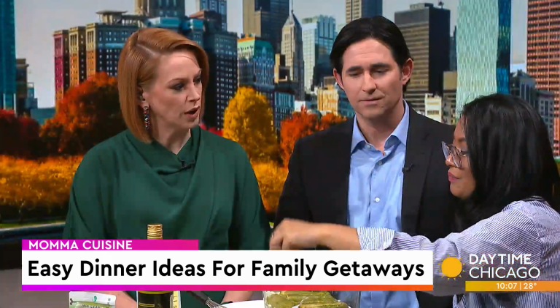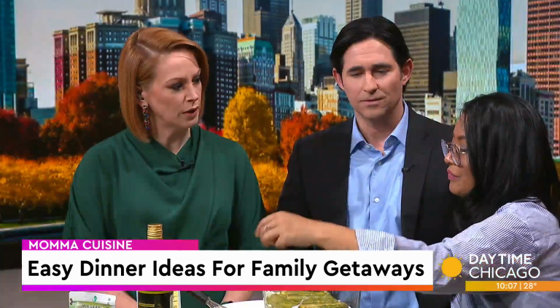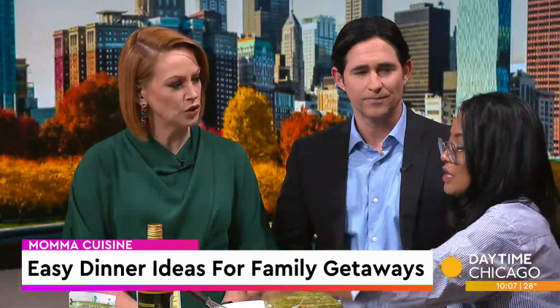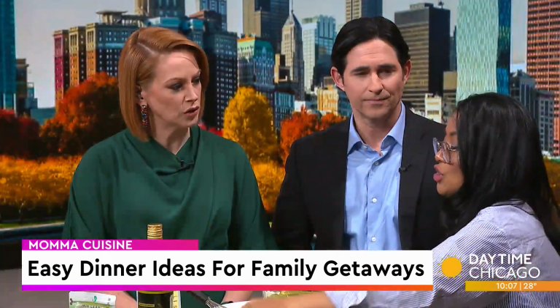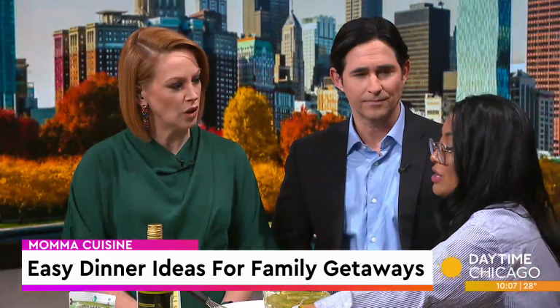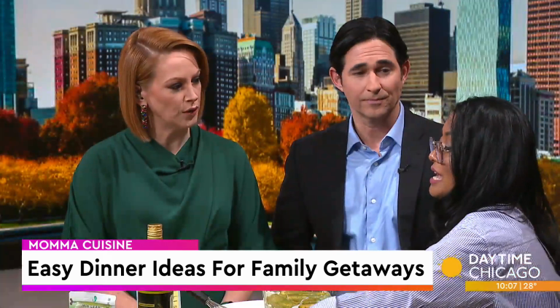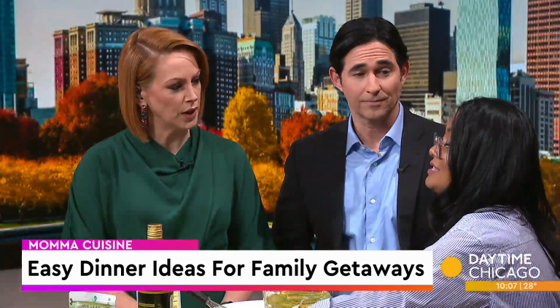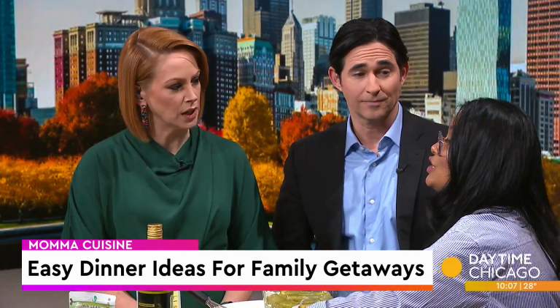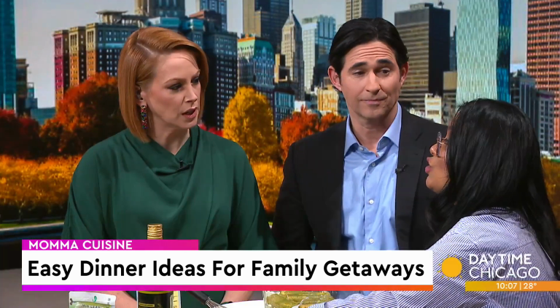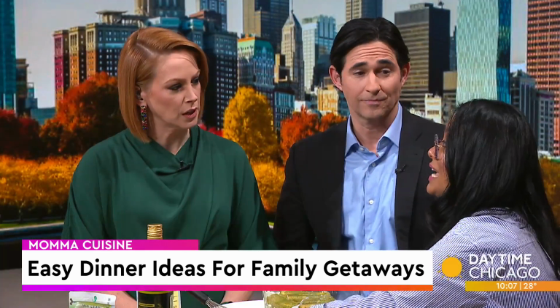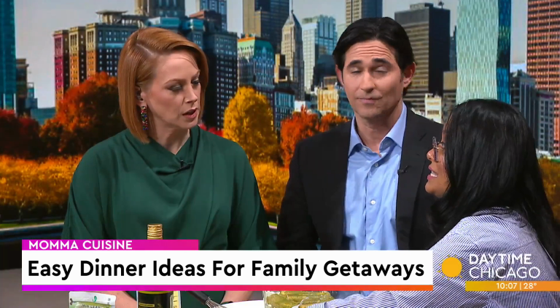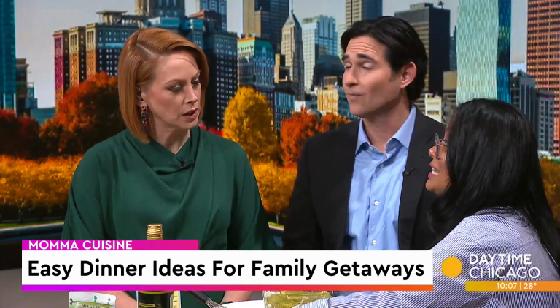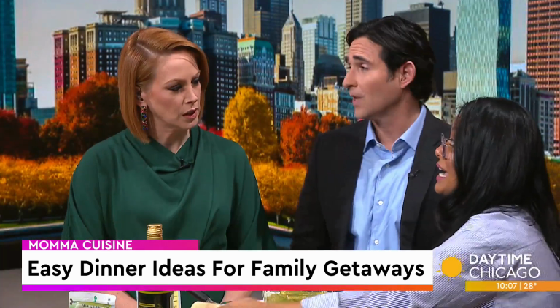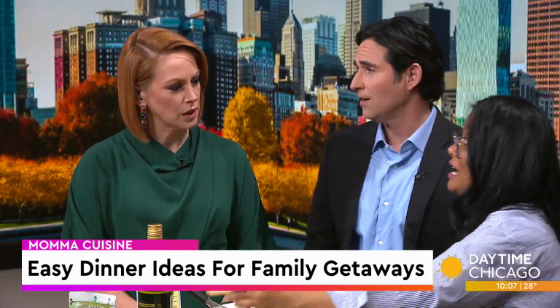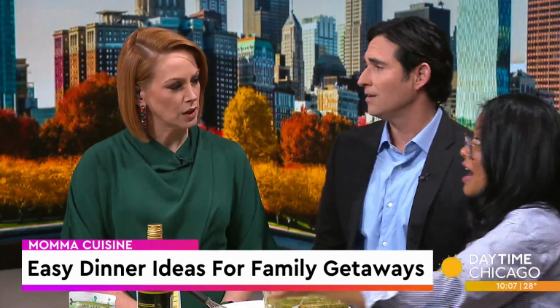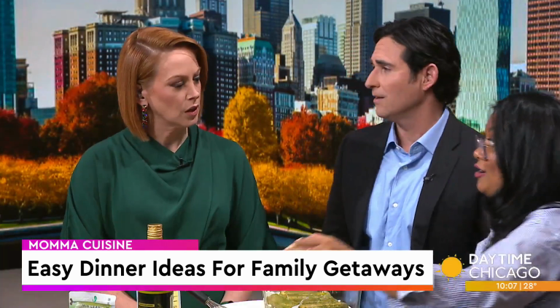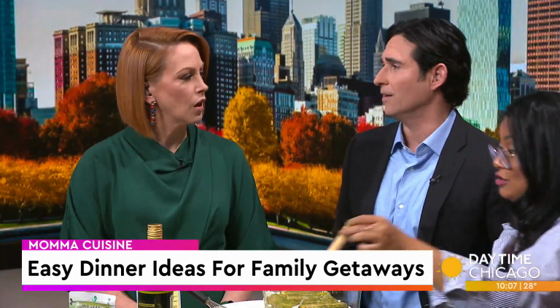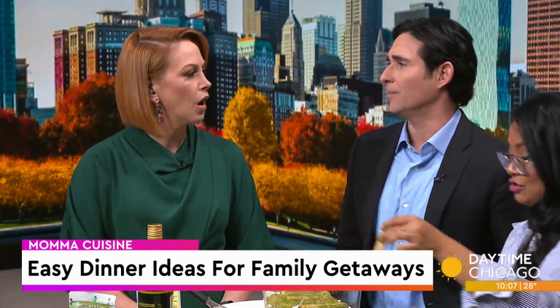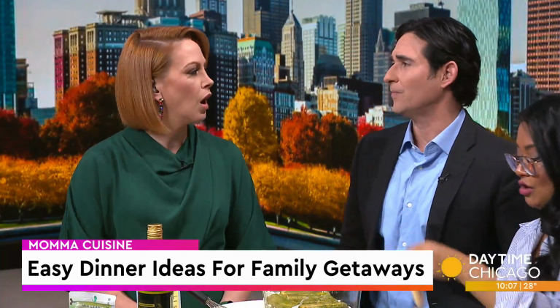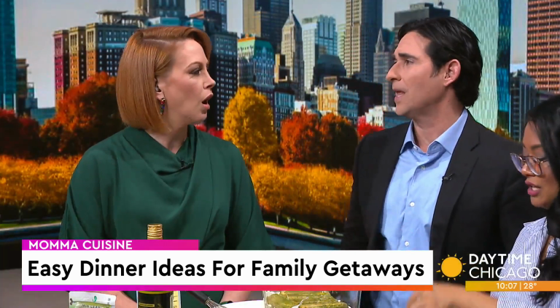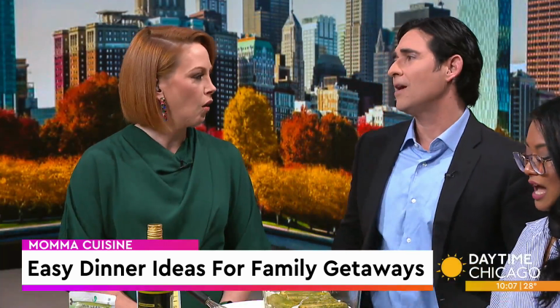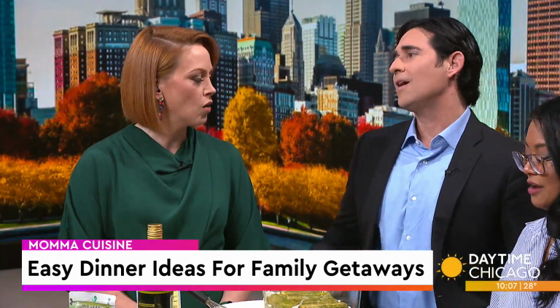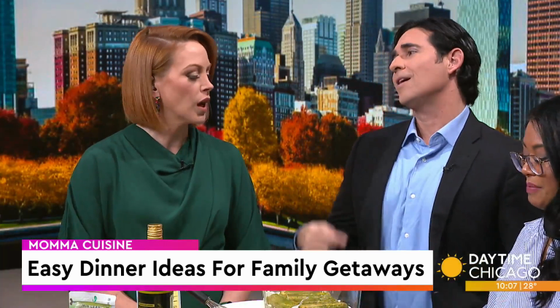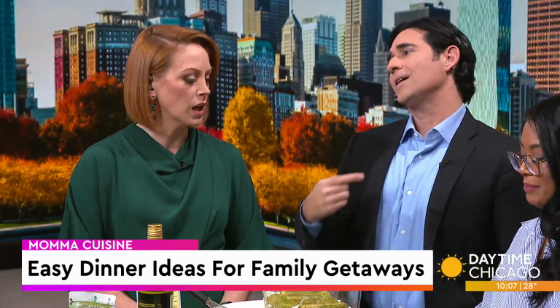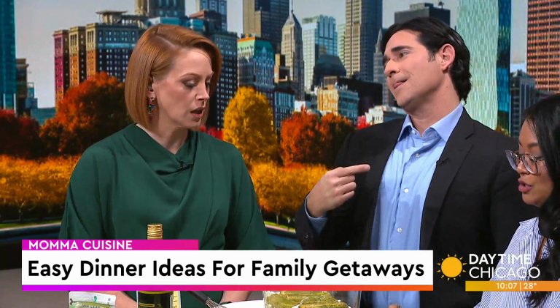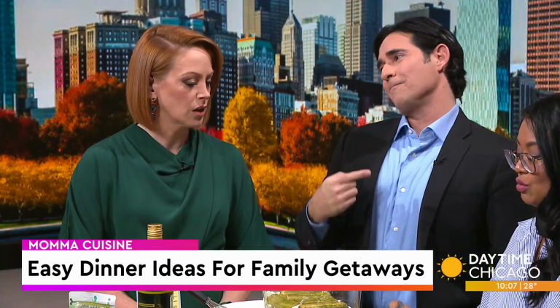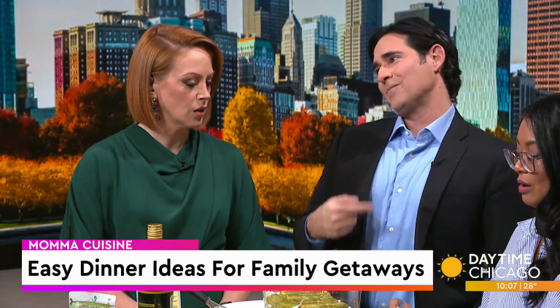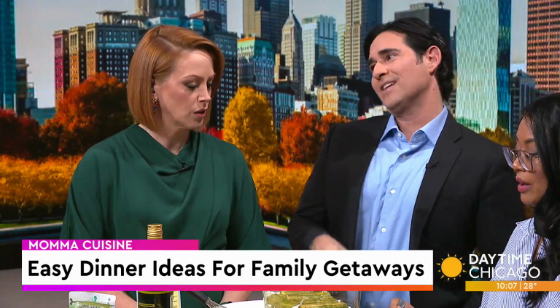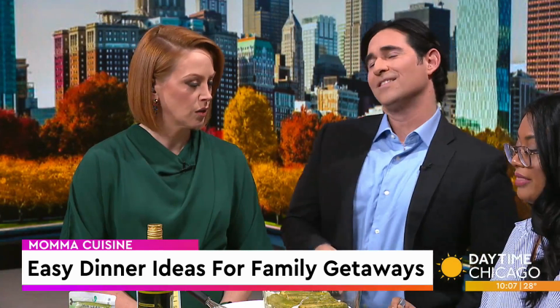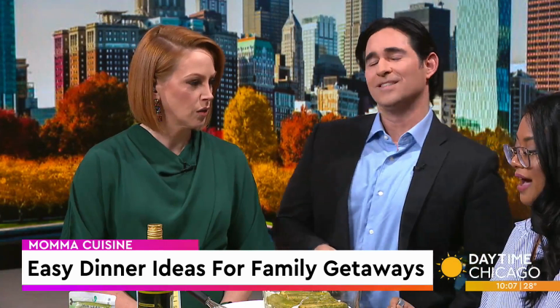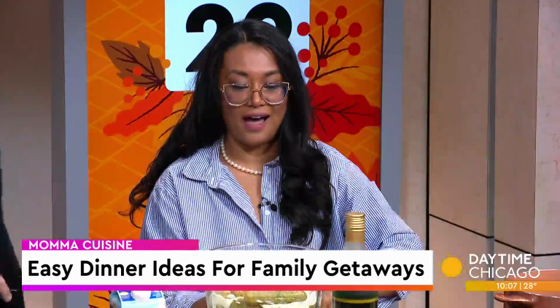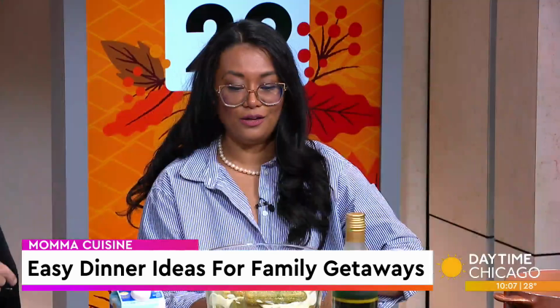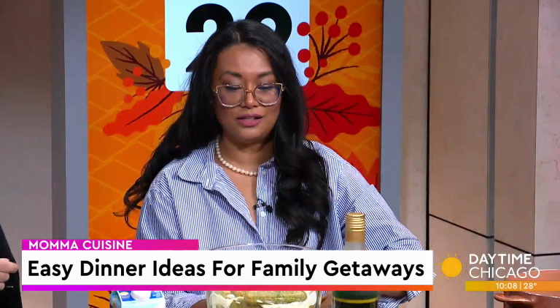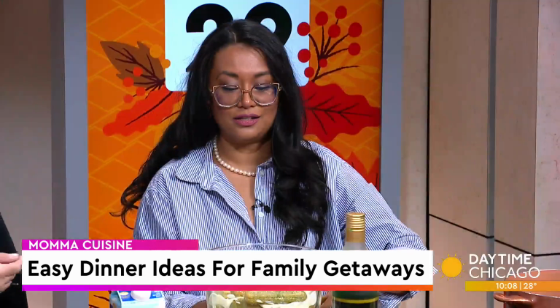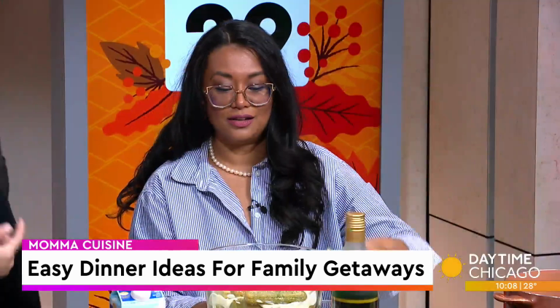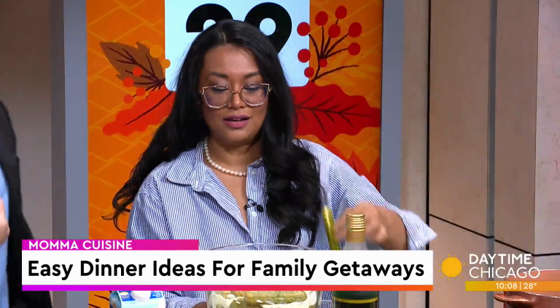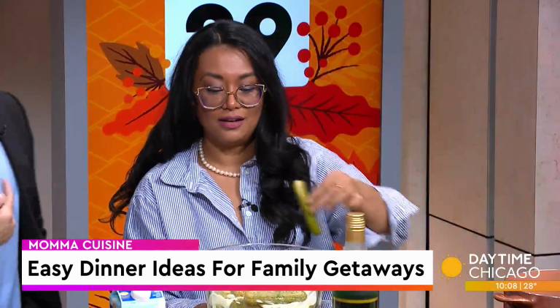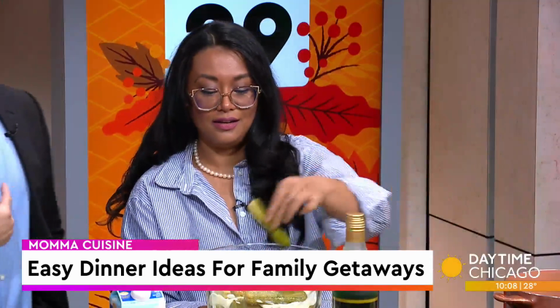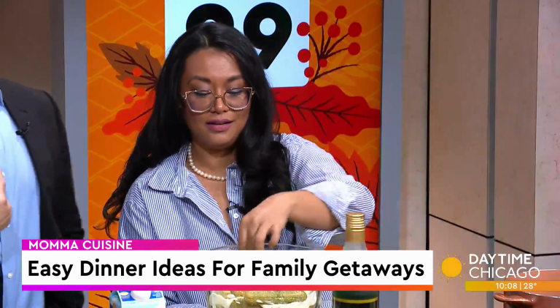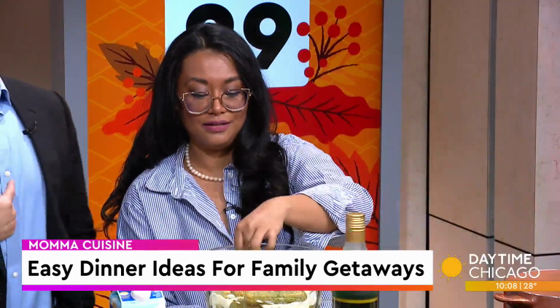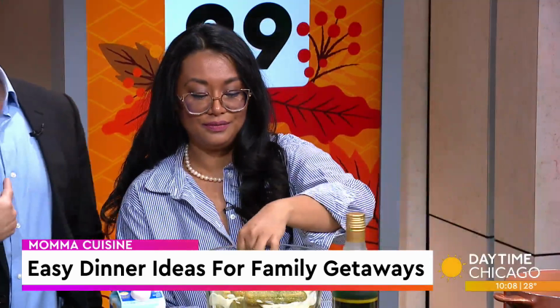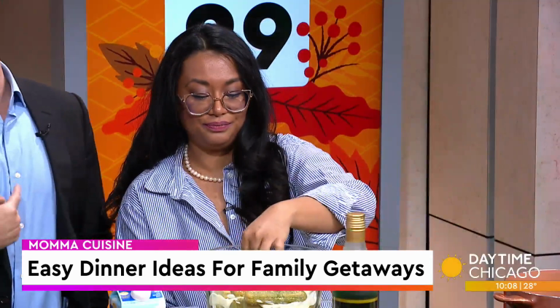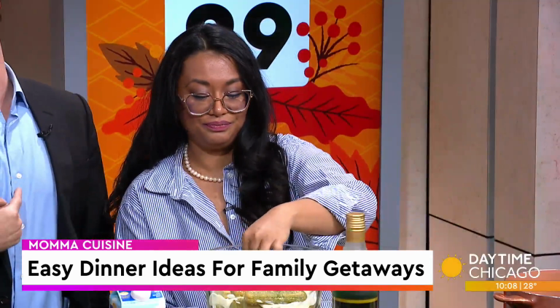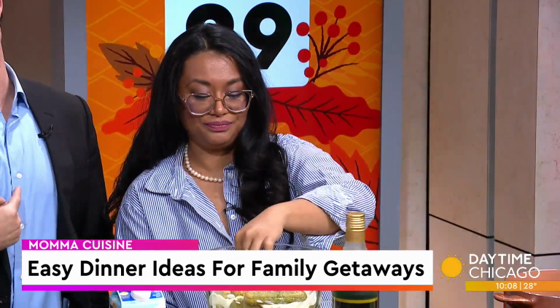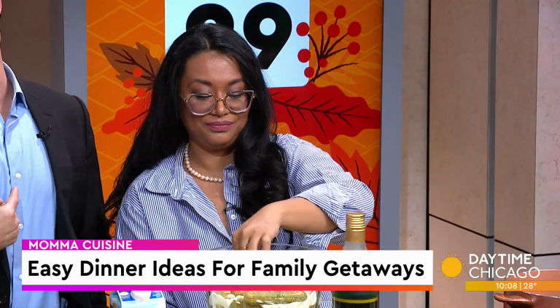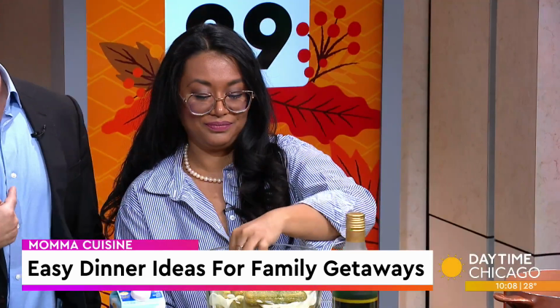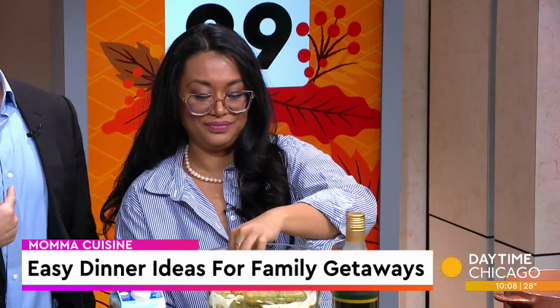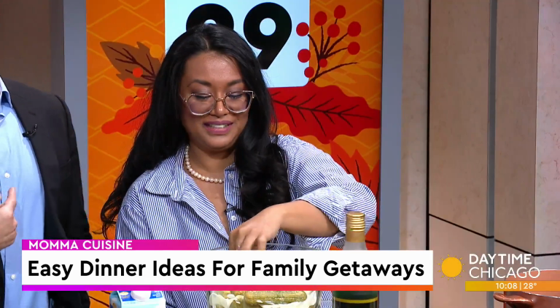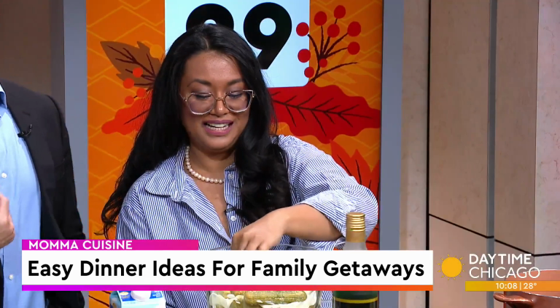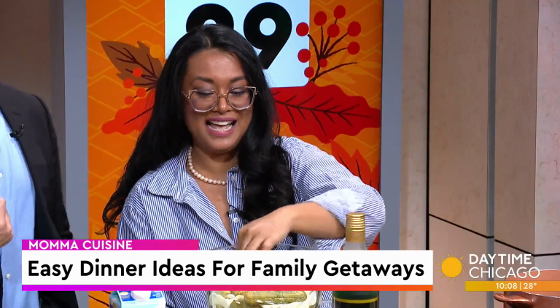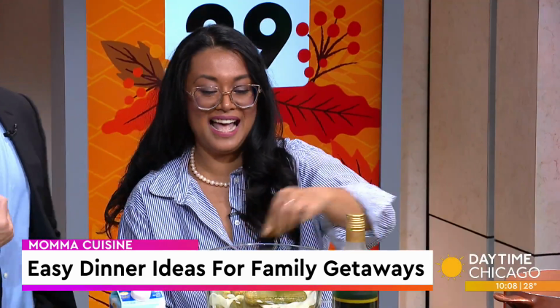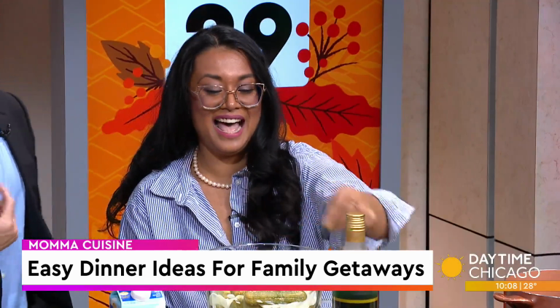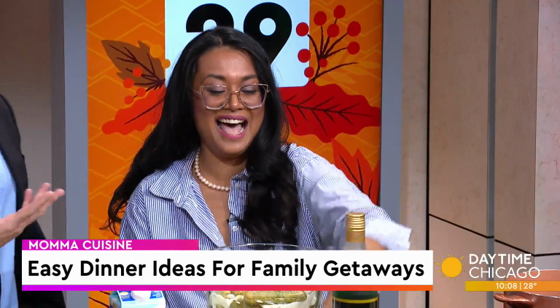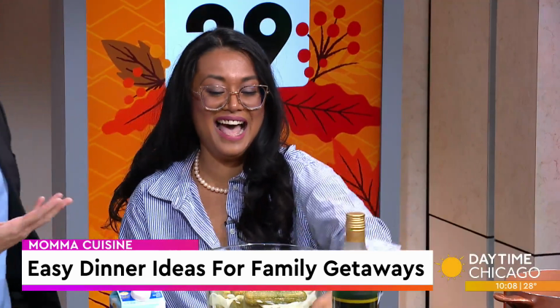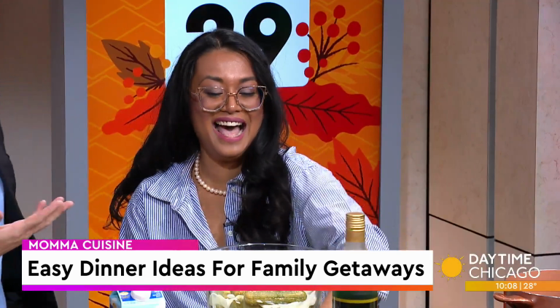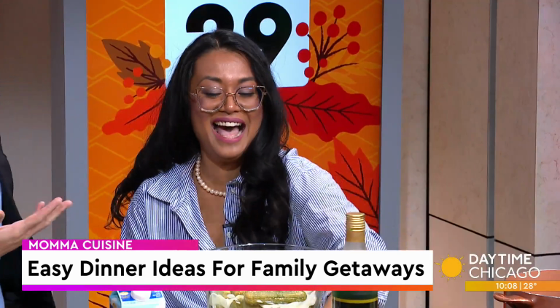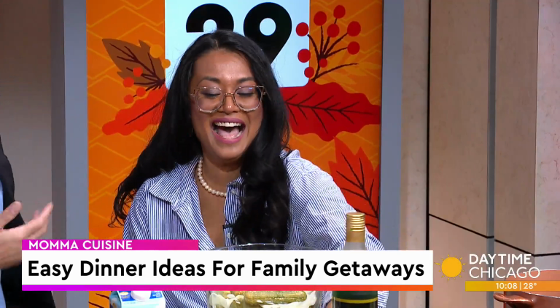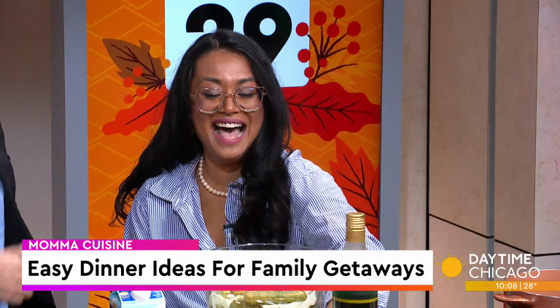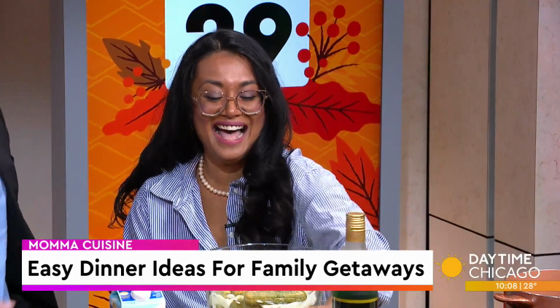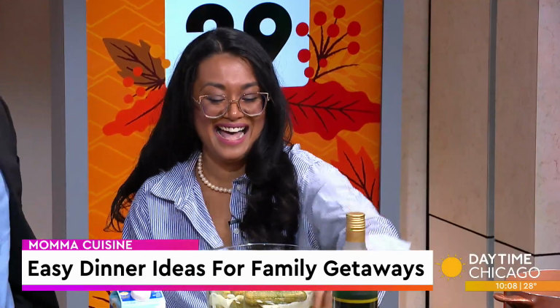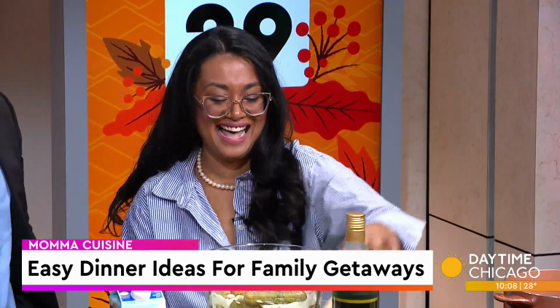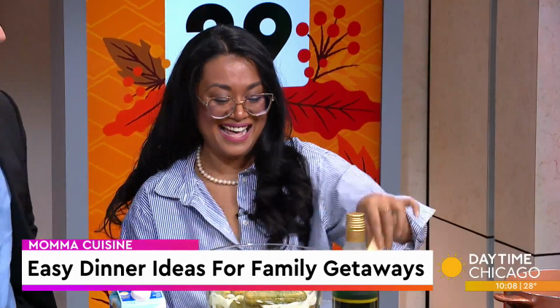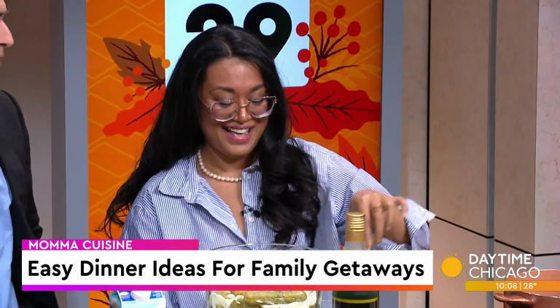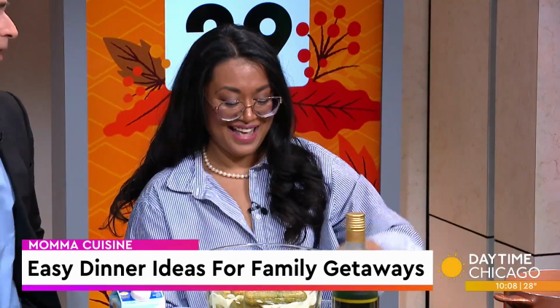I didn't think I knew that there was booze in tiramisu — I thought it was just coffee. You can take it out. So a lot of people do it without? That's my special tiramisu.